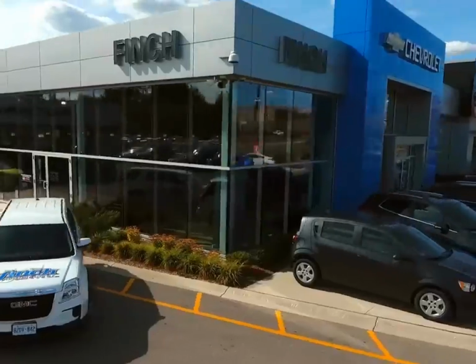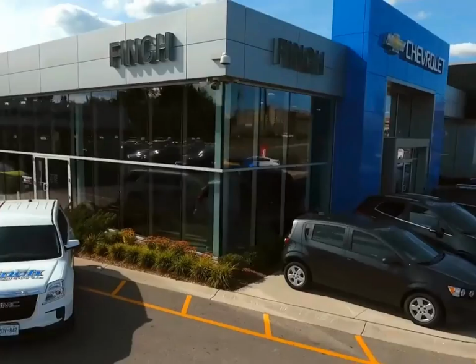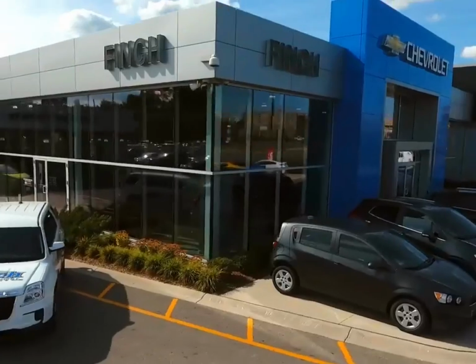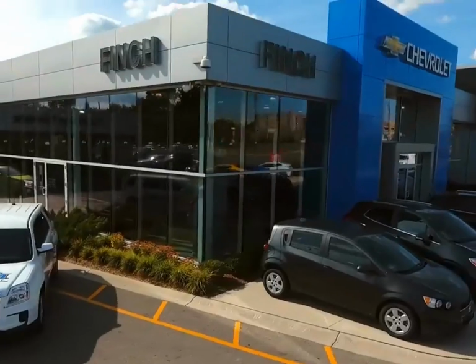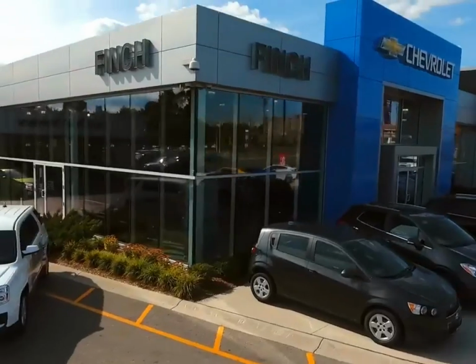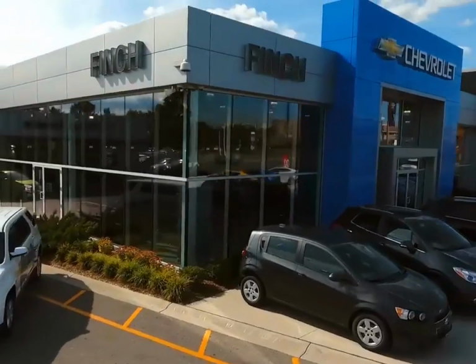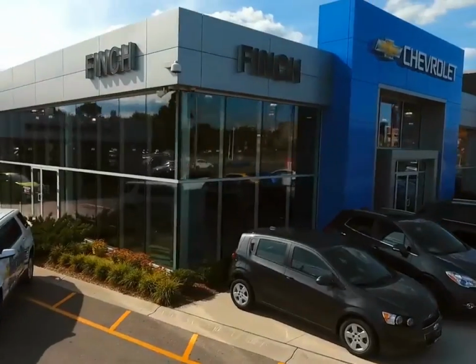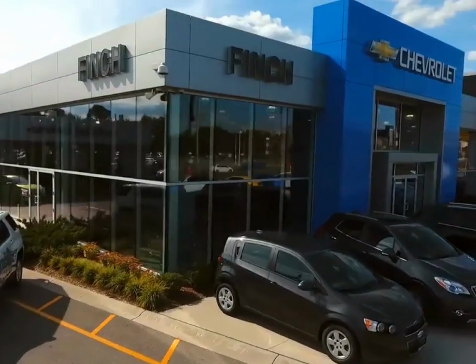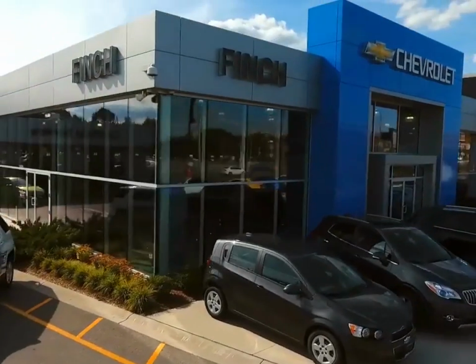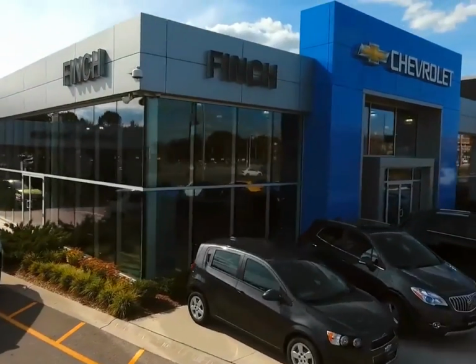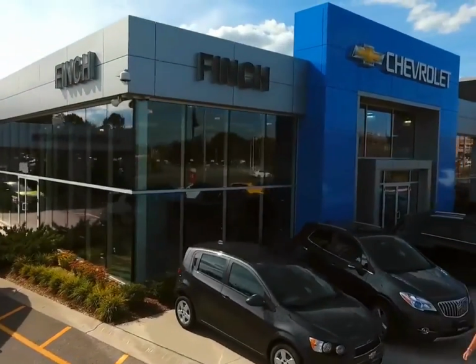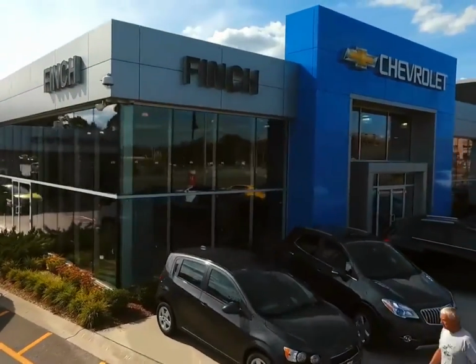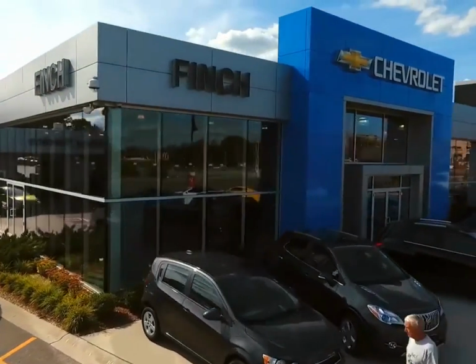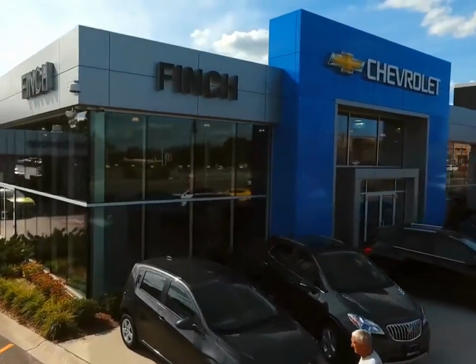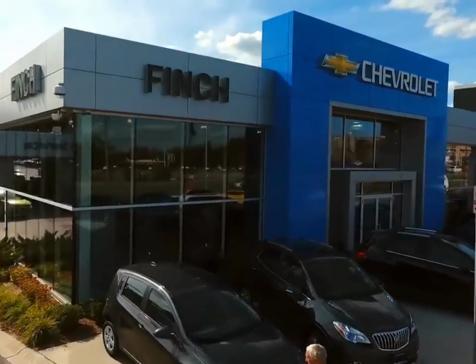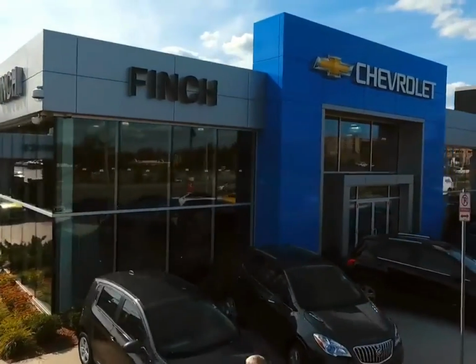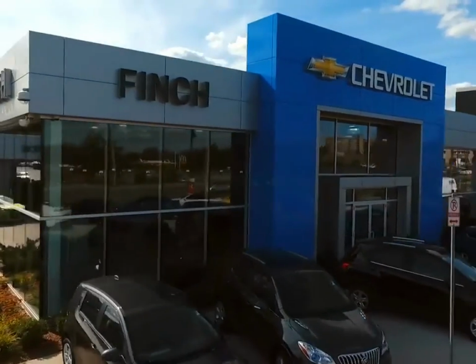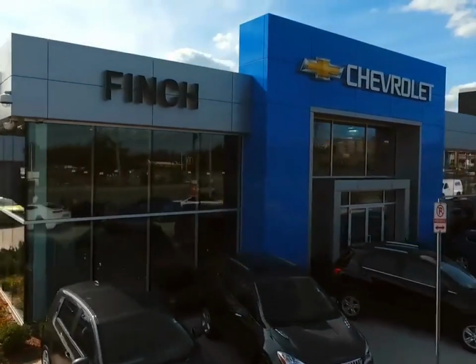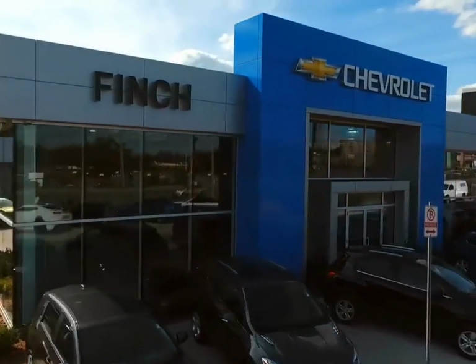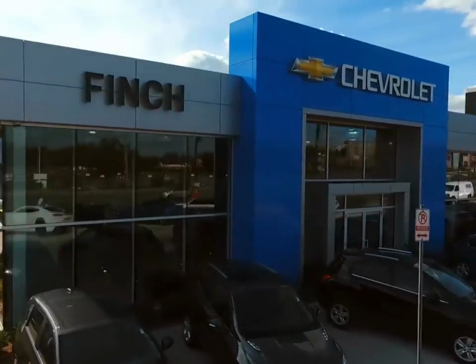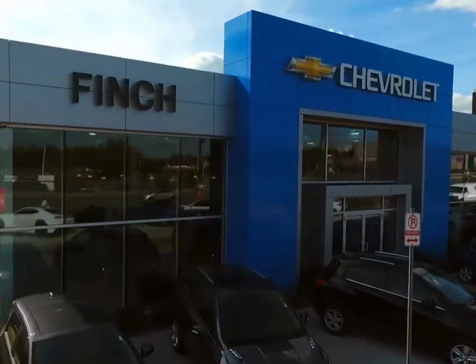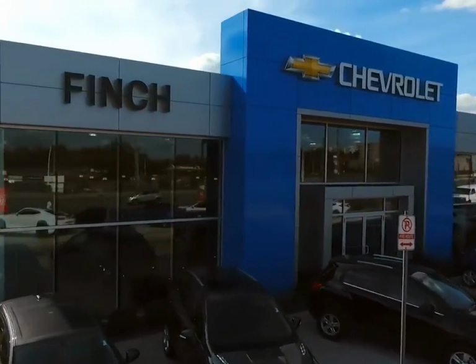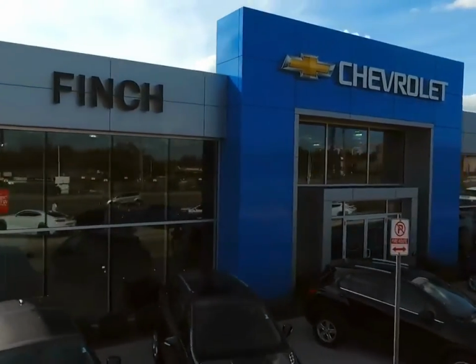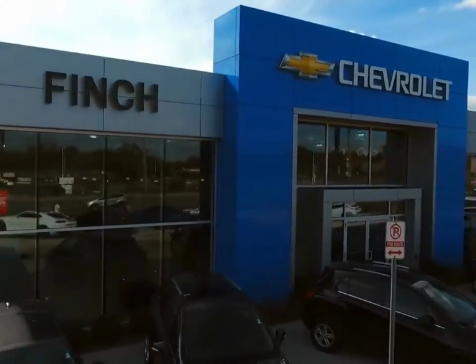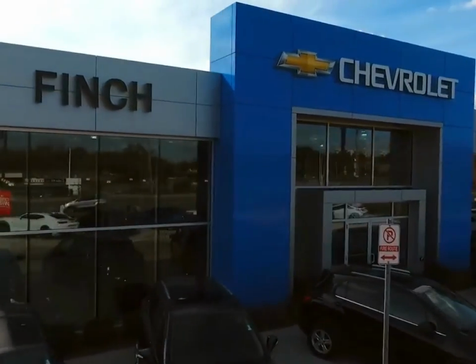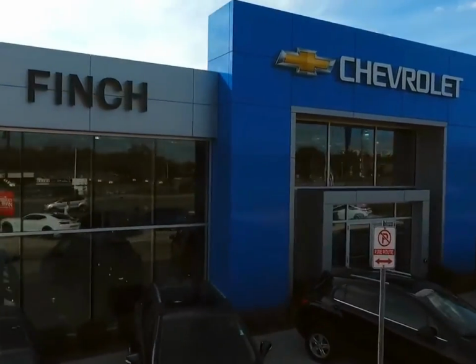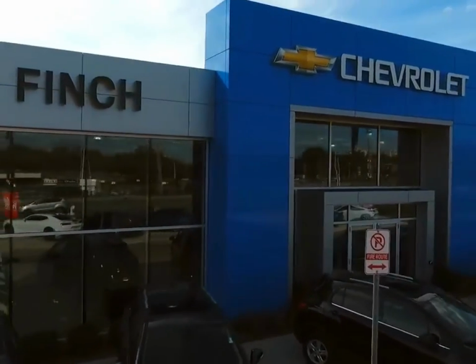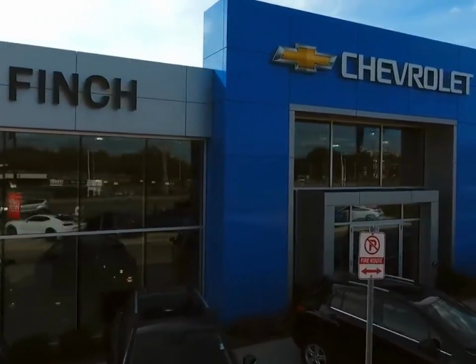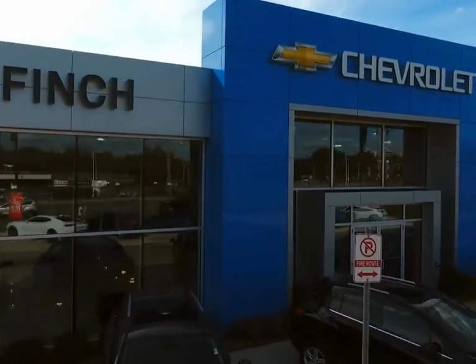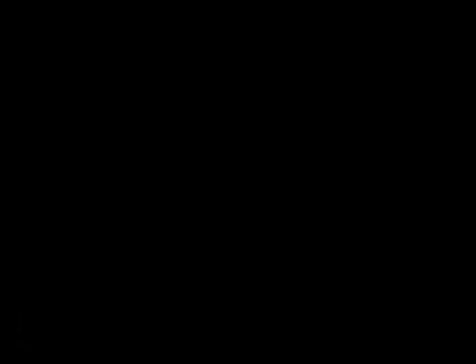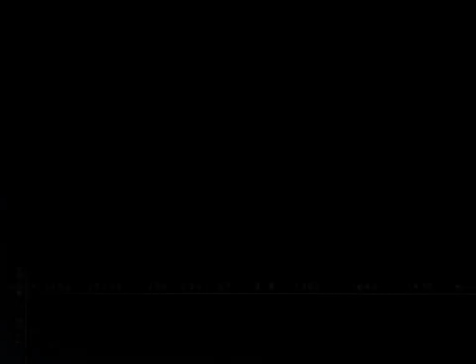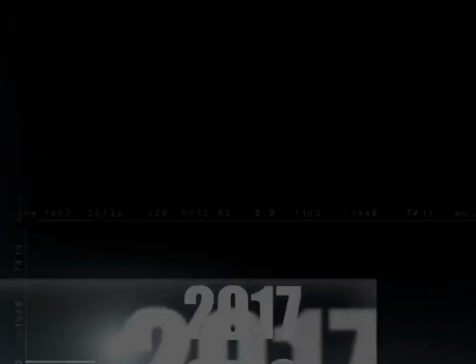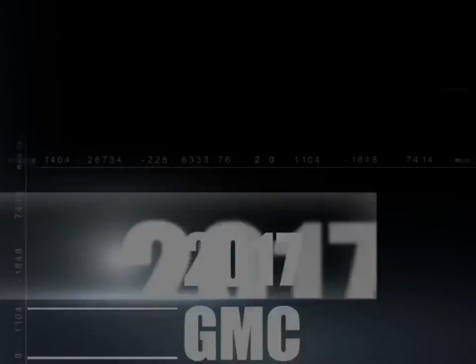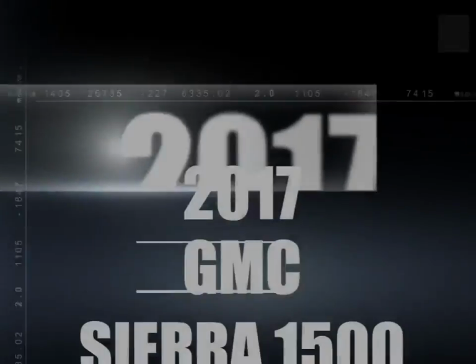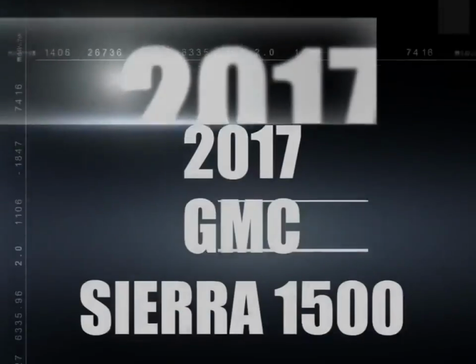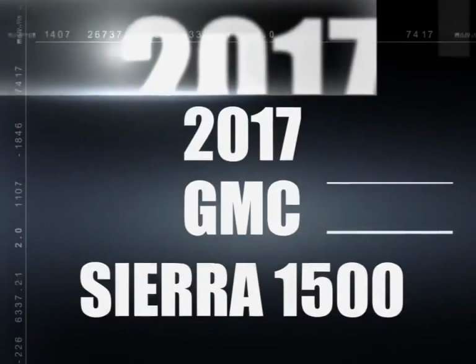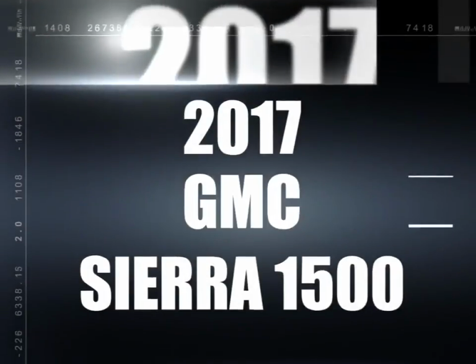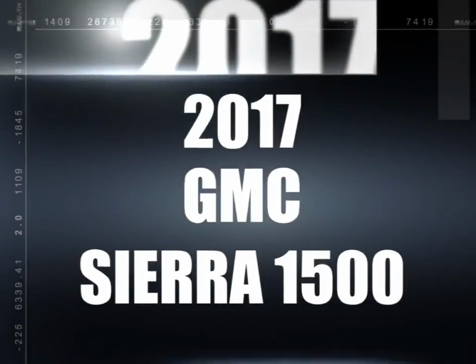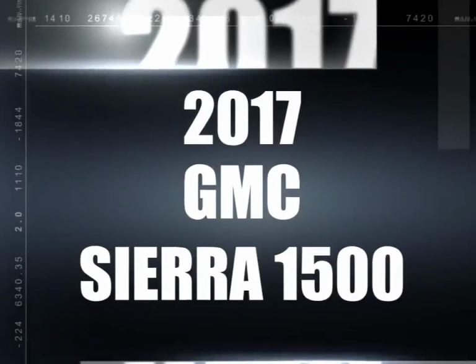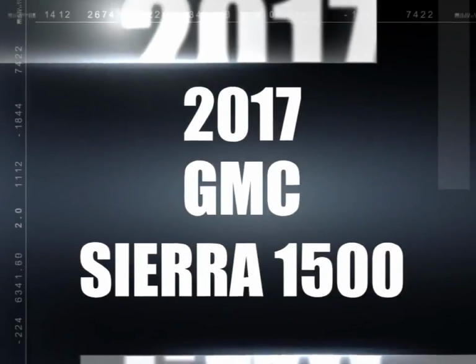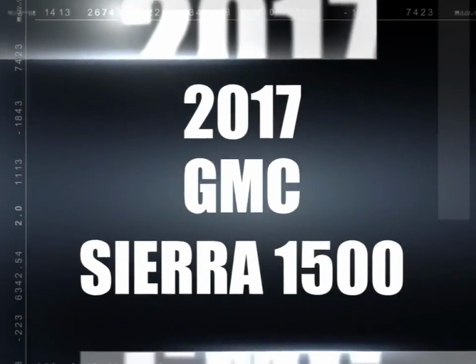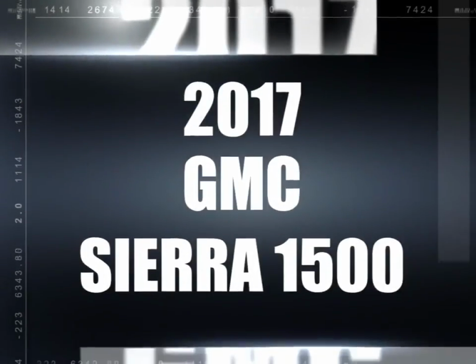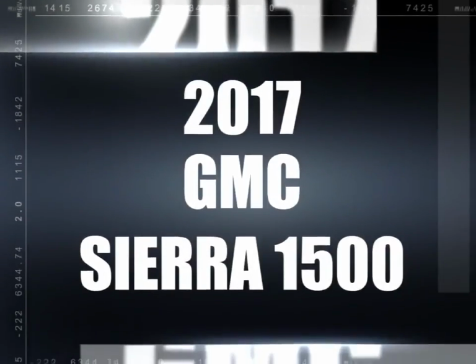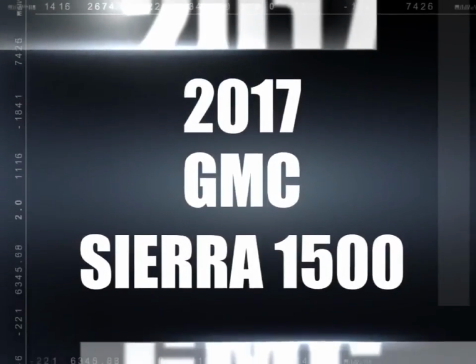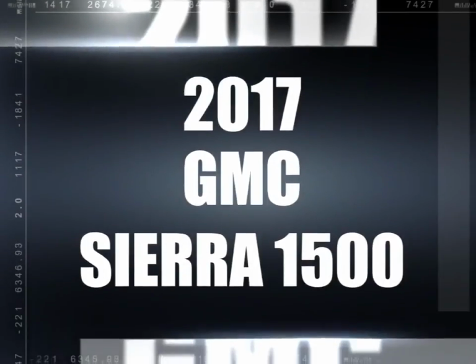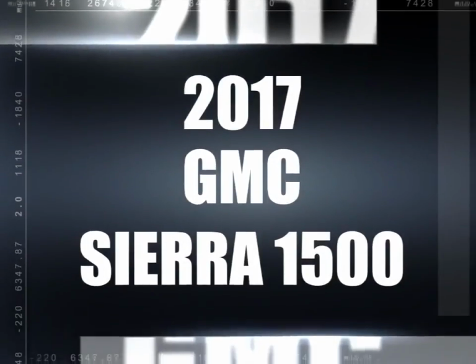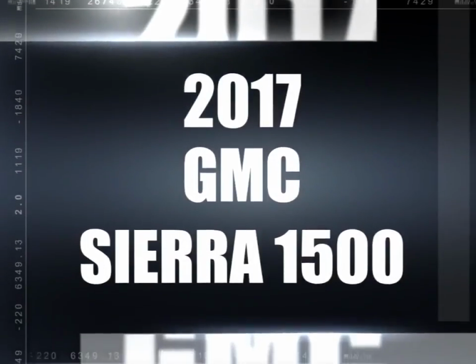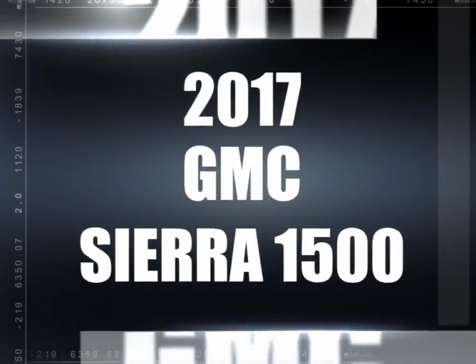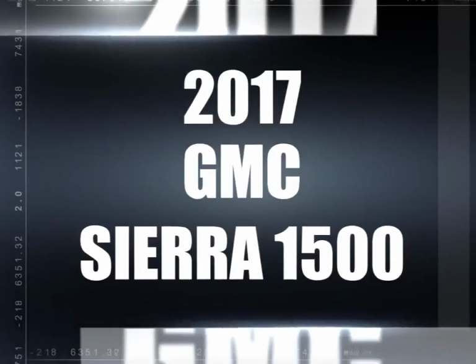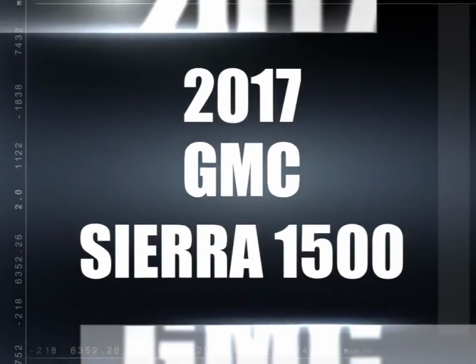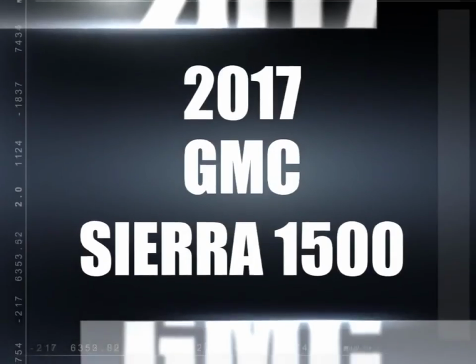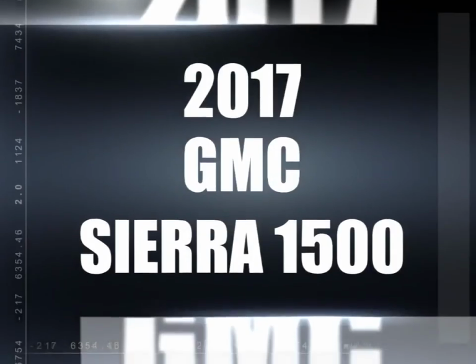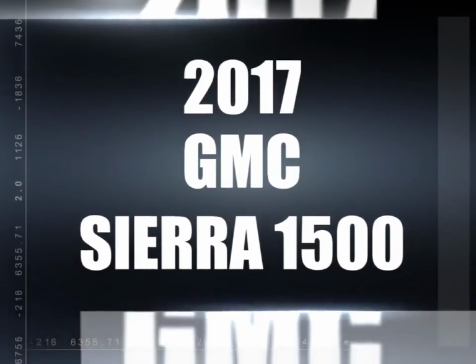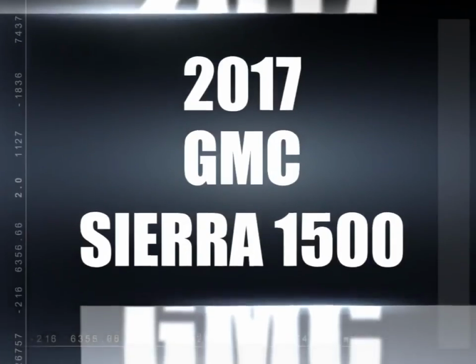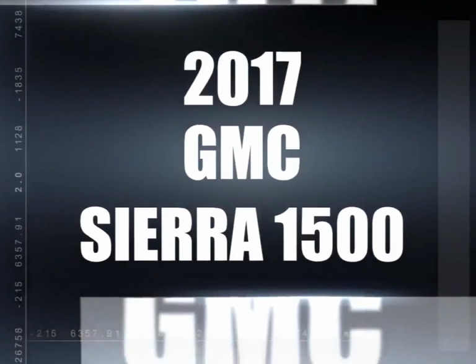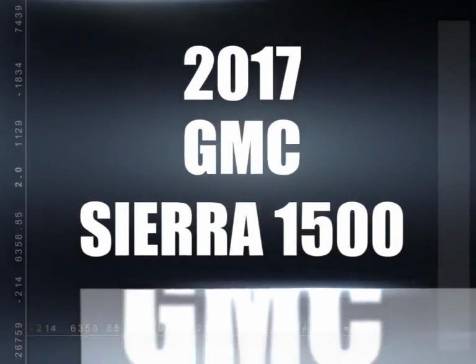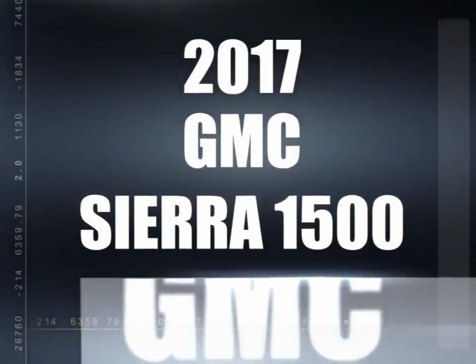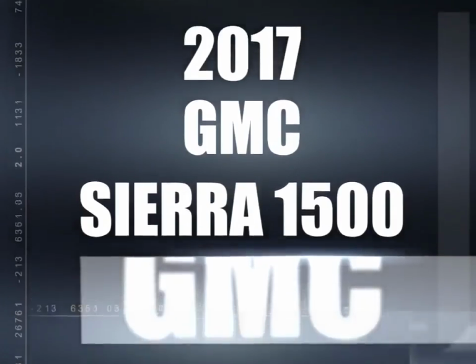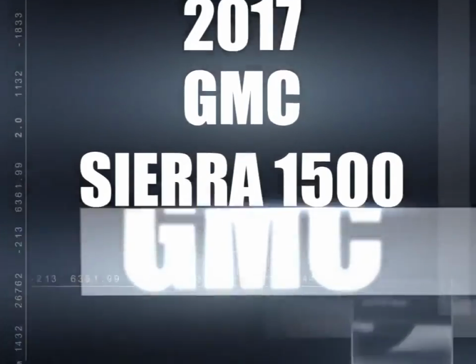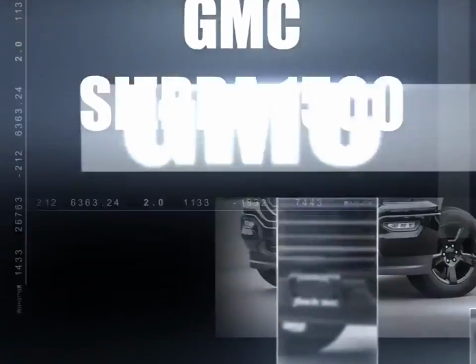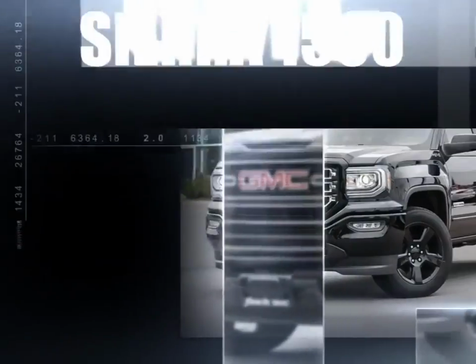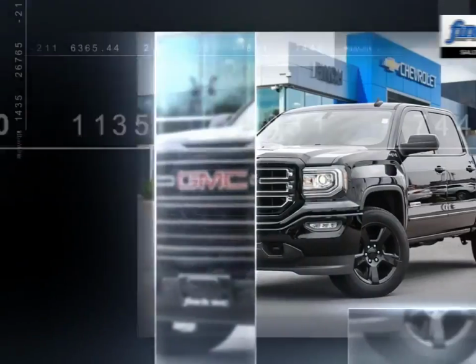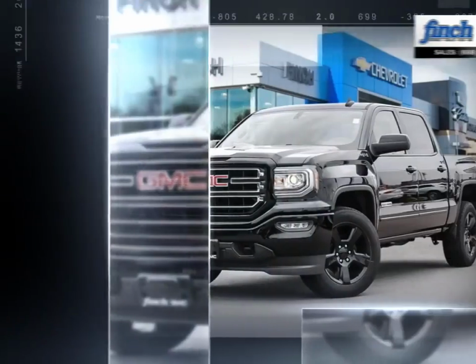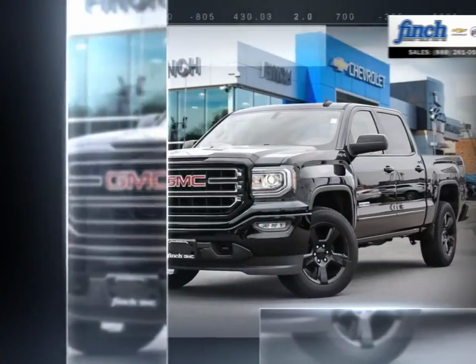Welcome to Finch Chevrolet. Today we're looking at a 2017 GMC Sierra 1500.